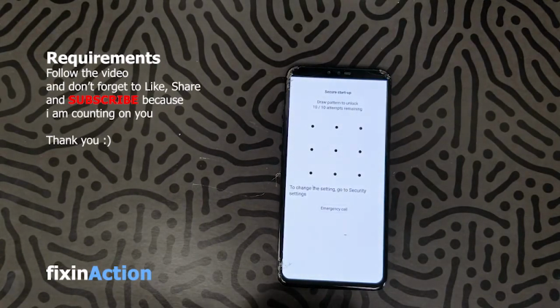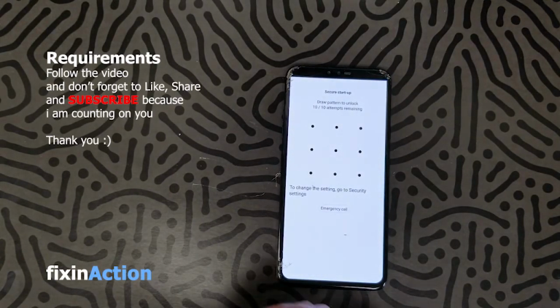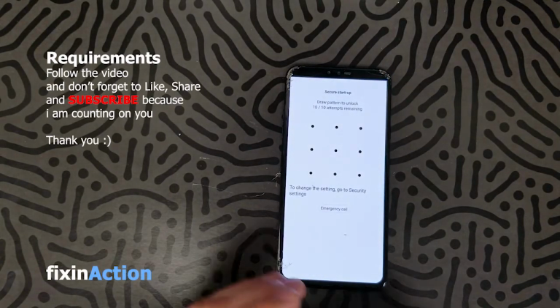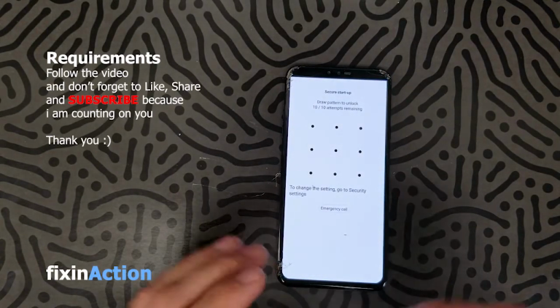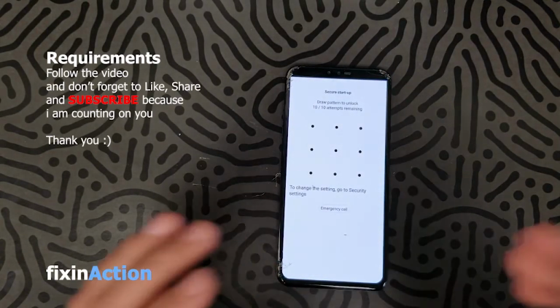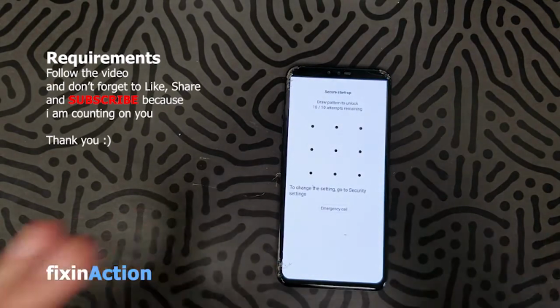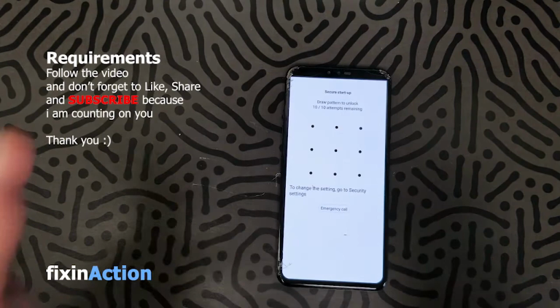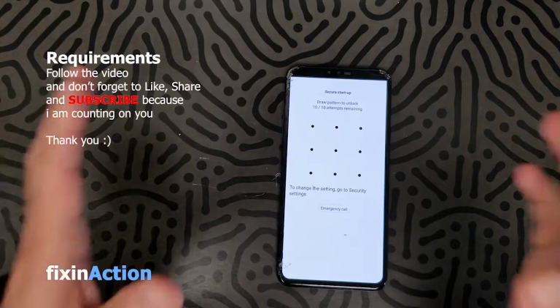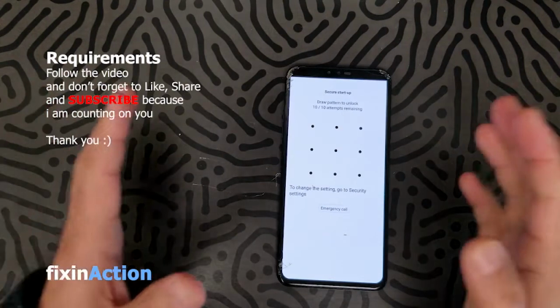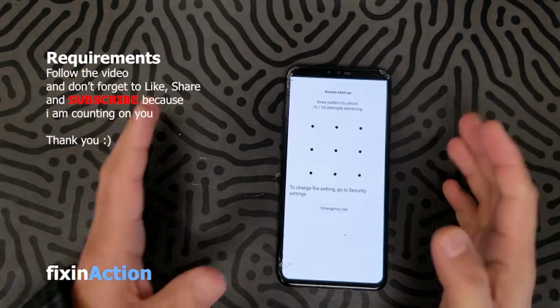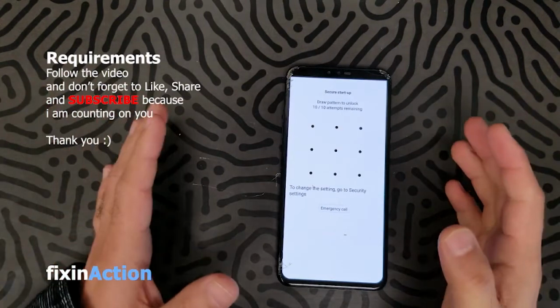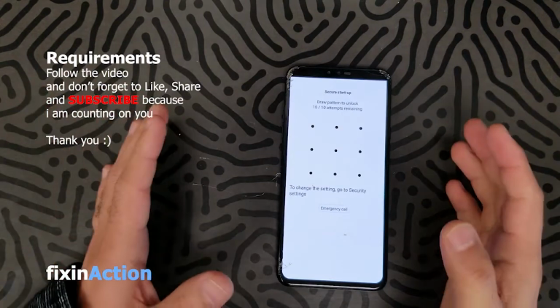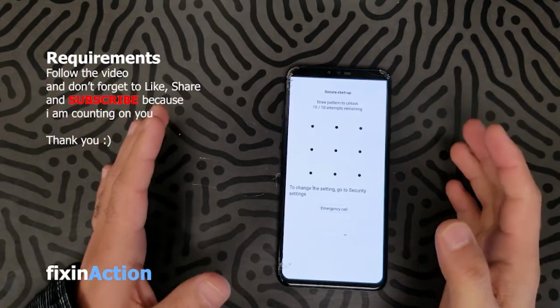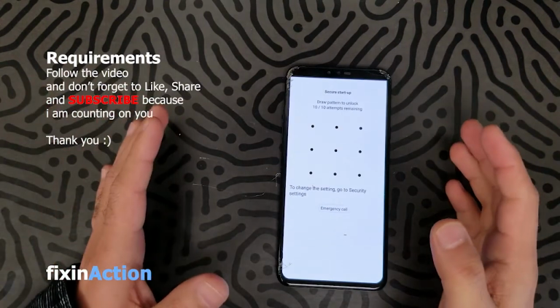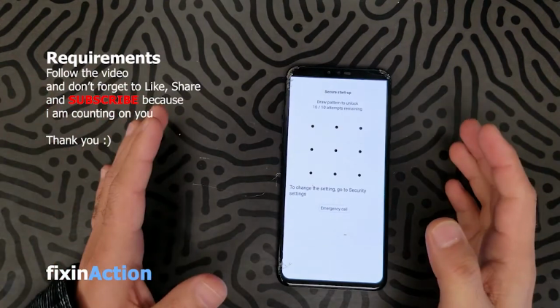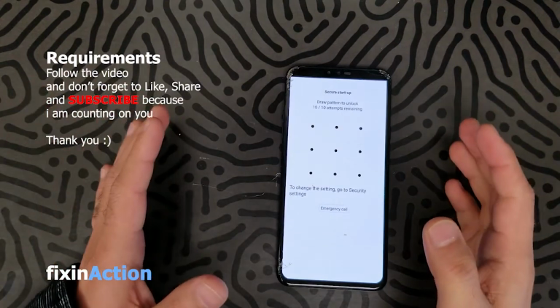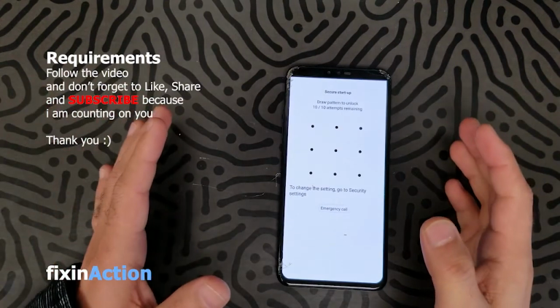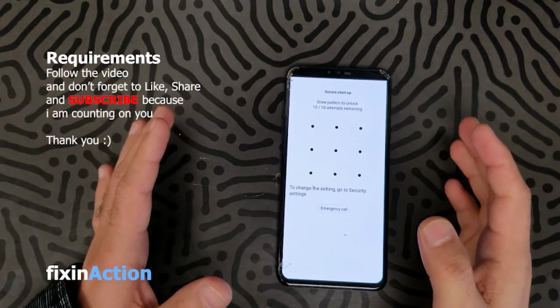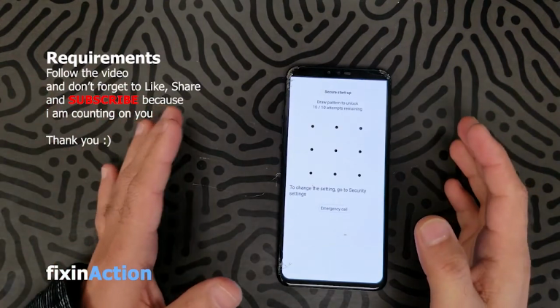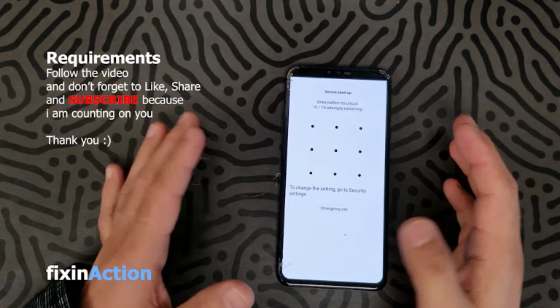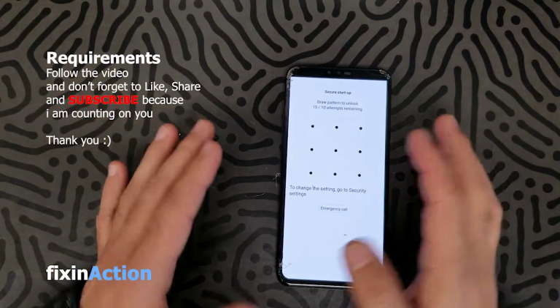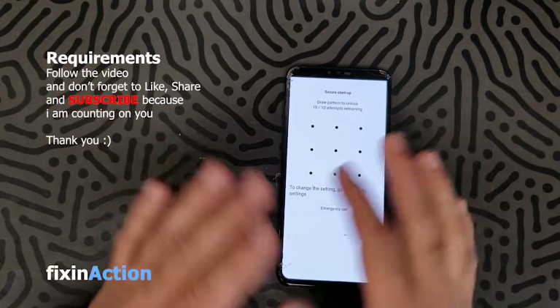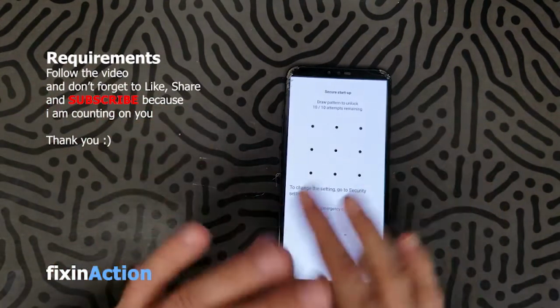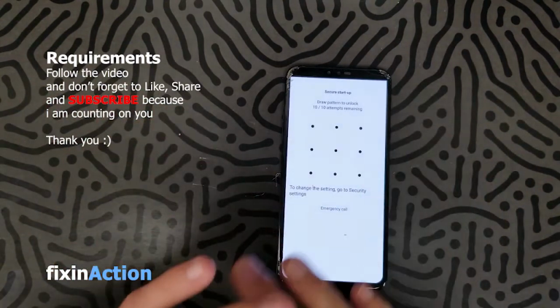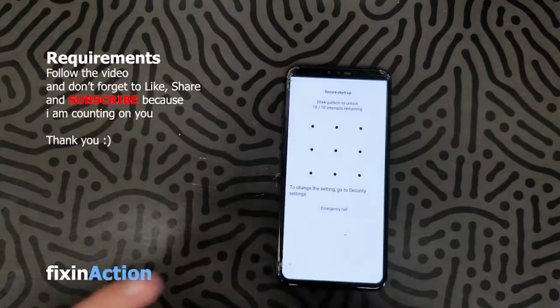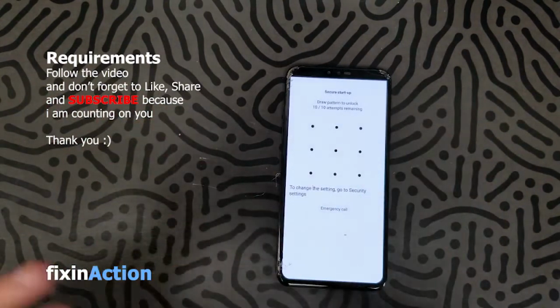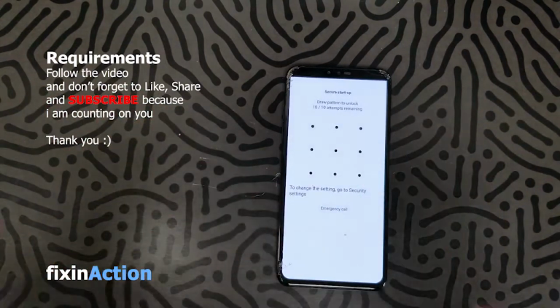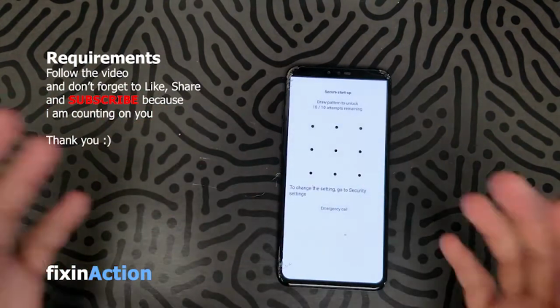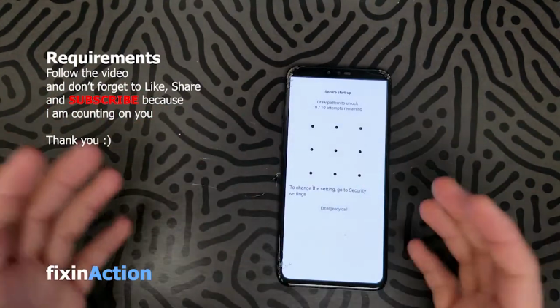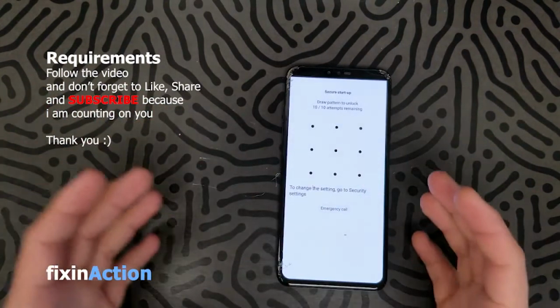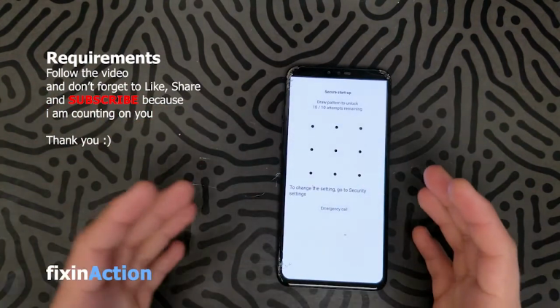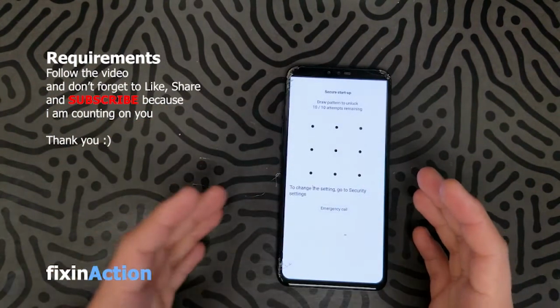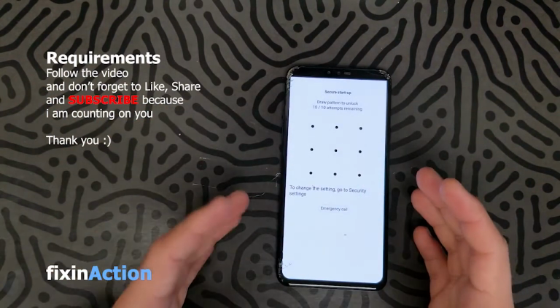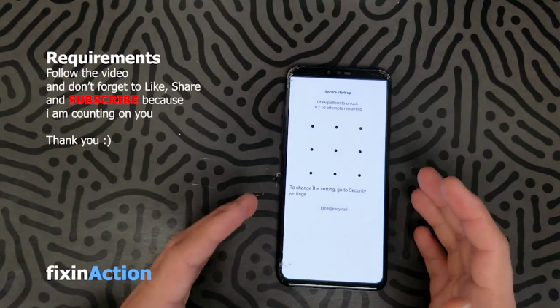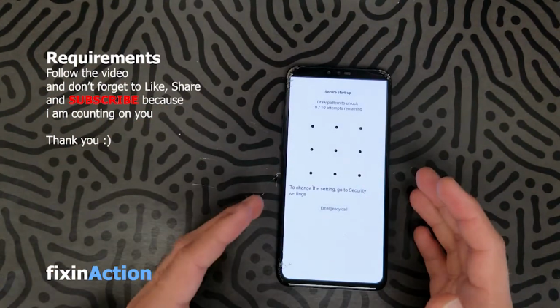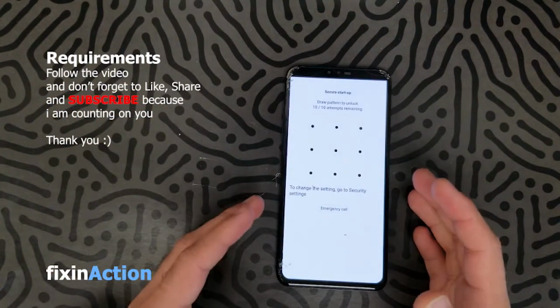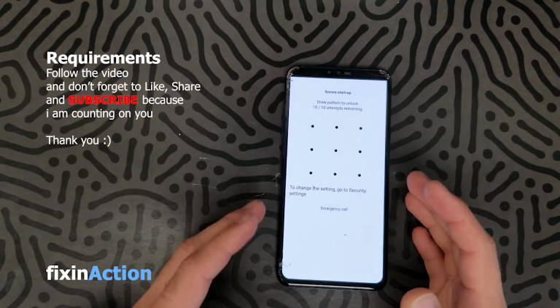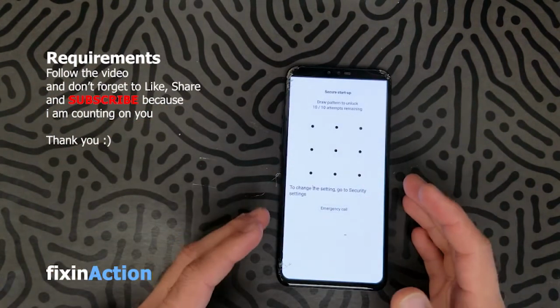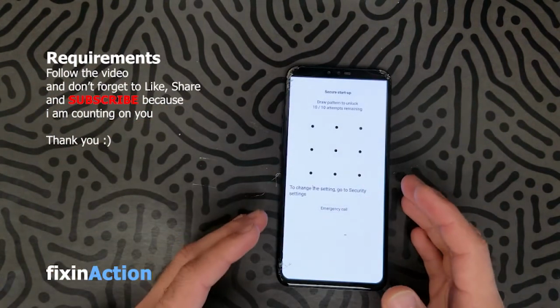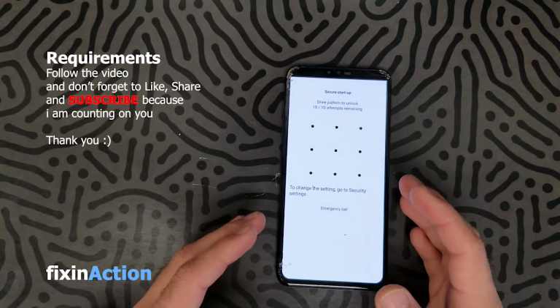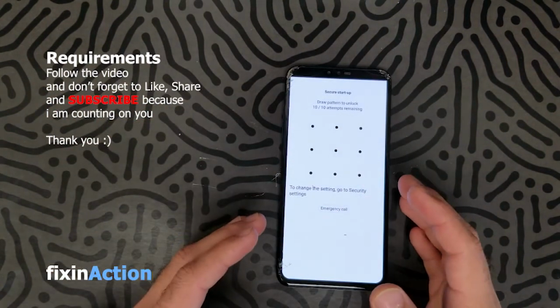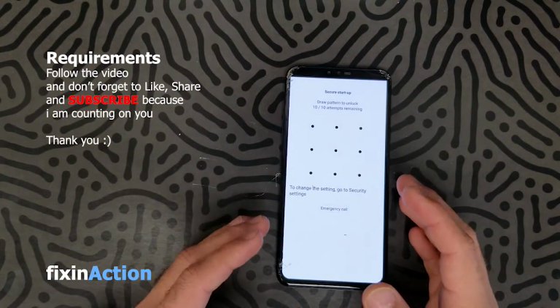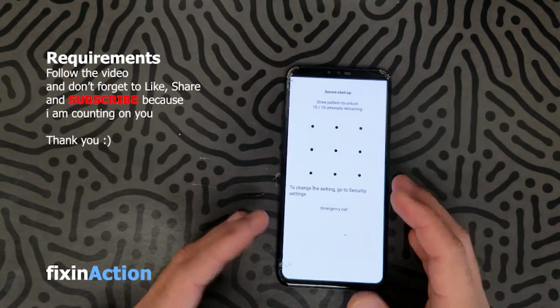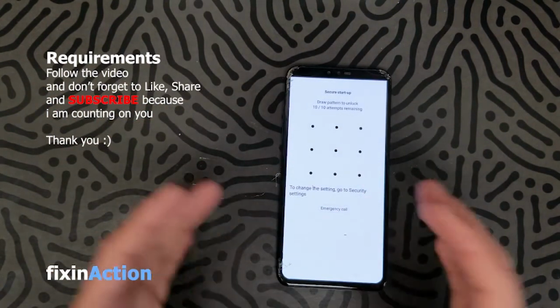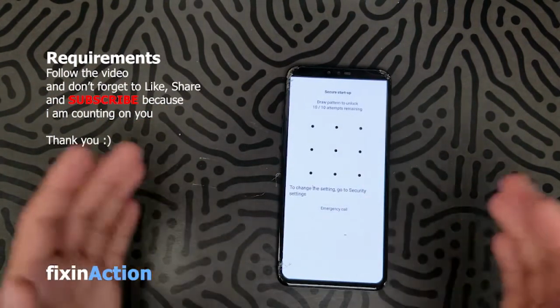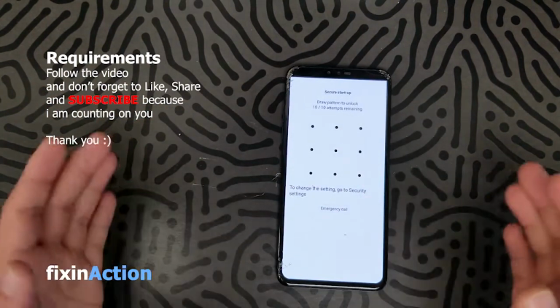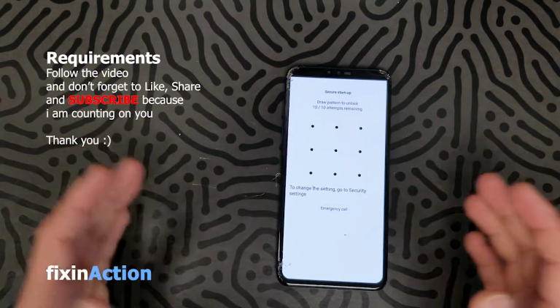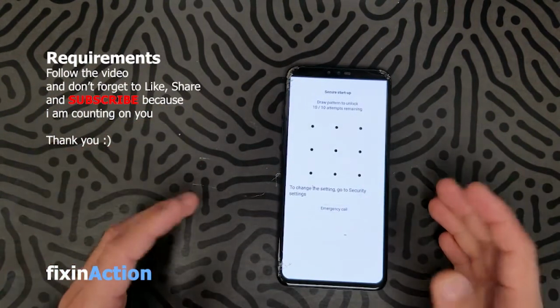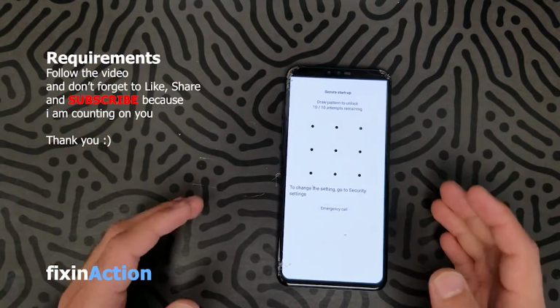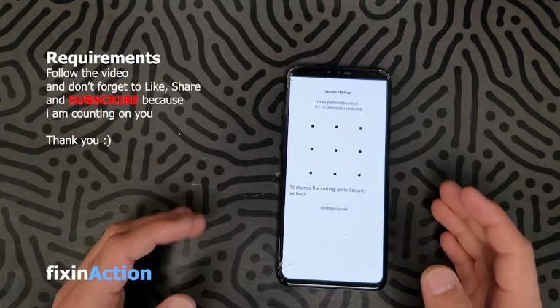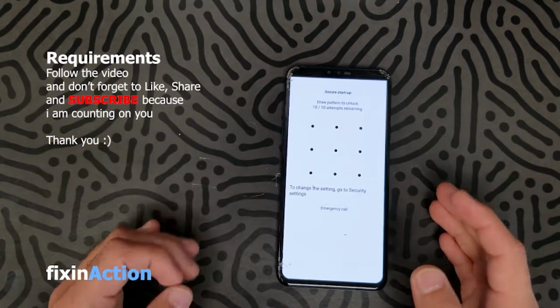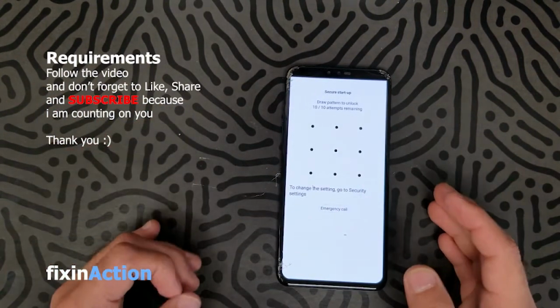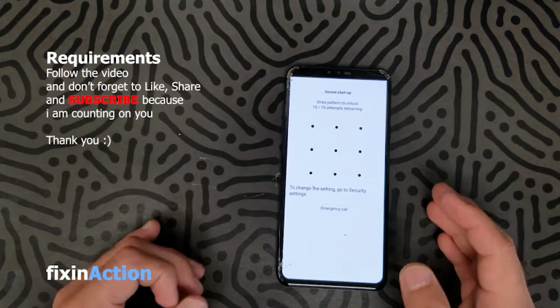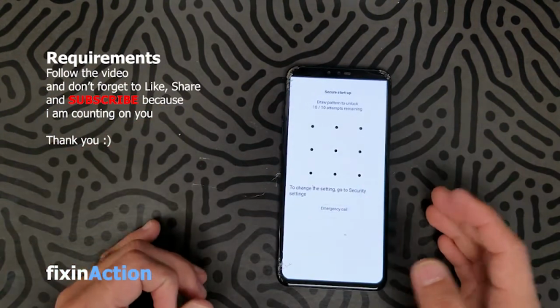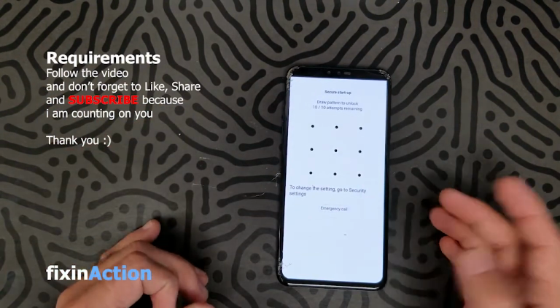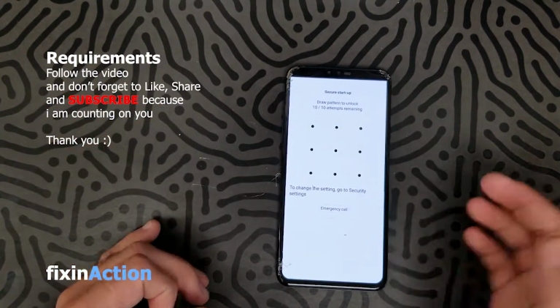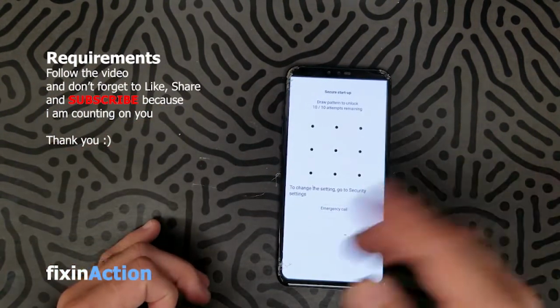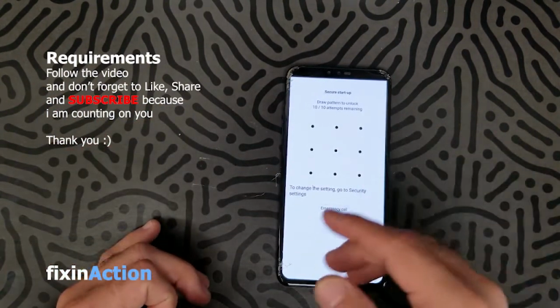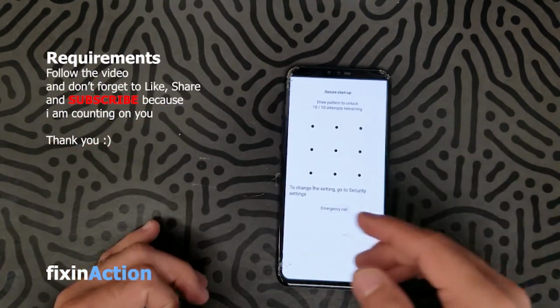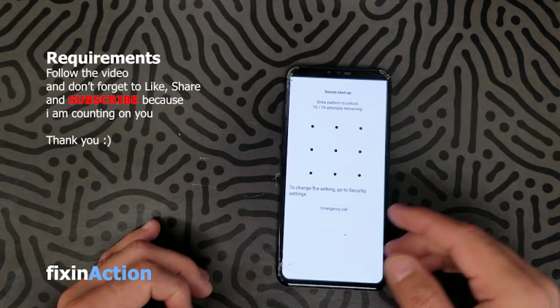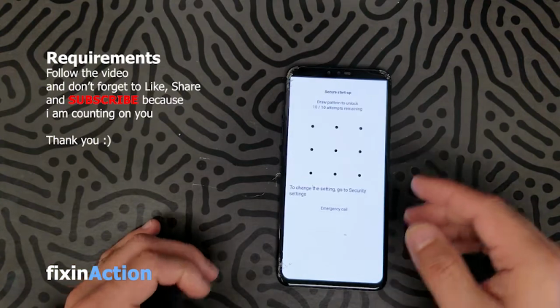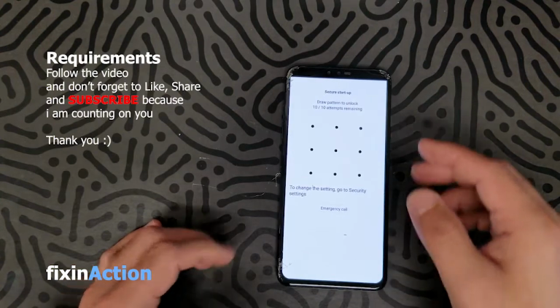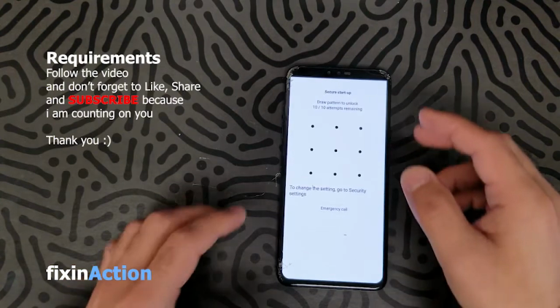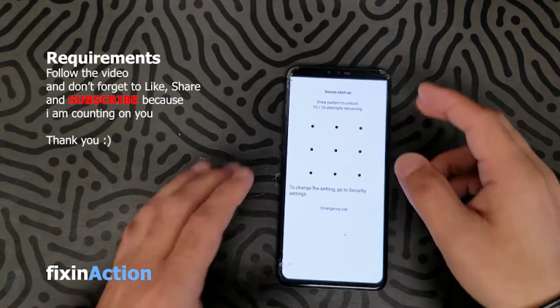Sometimes if it doesn't work for you, just hard reset or factory reset the device and try this method again.